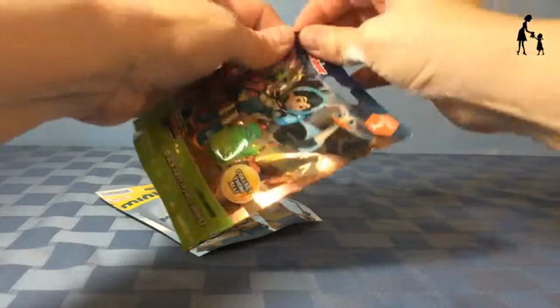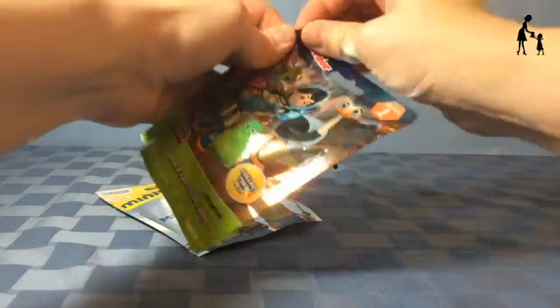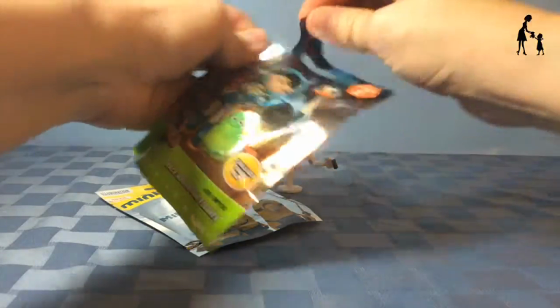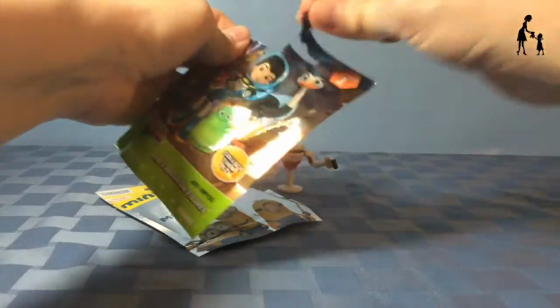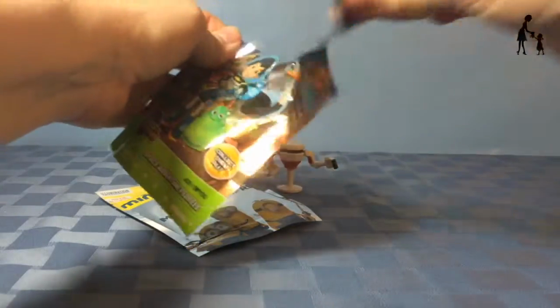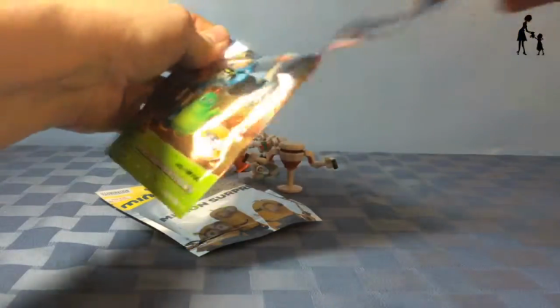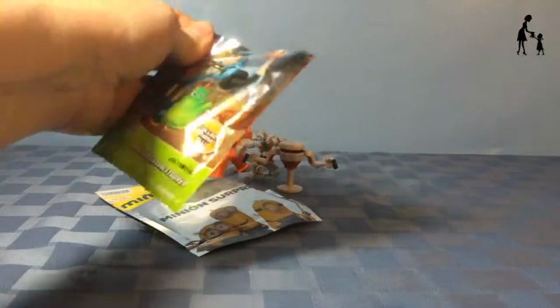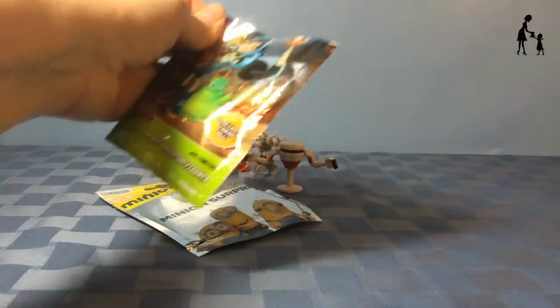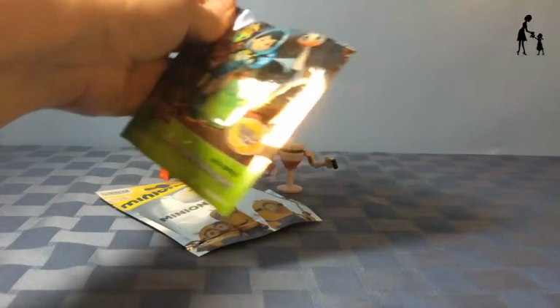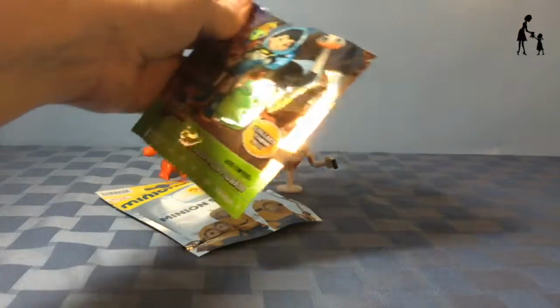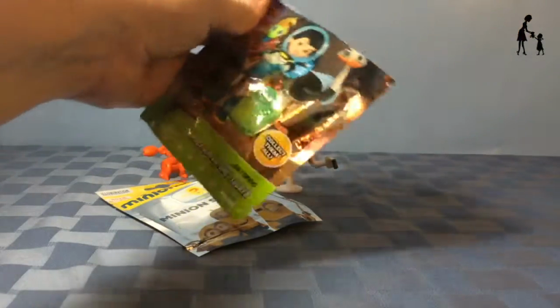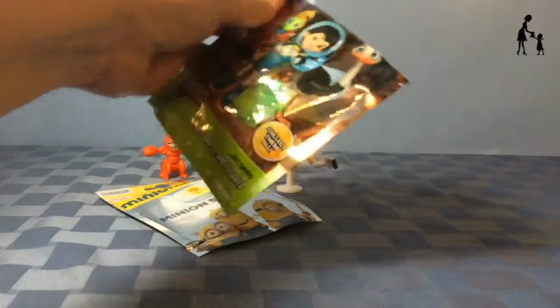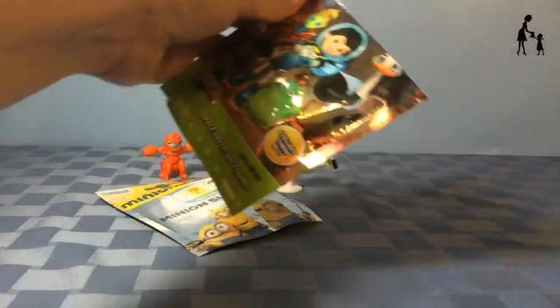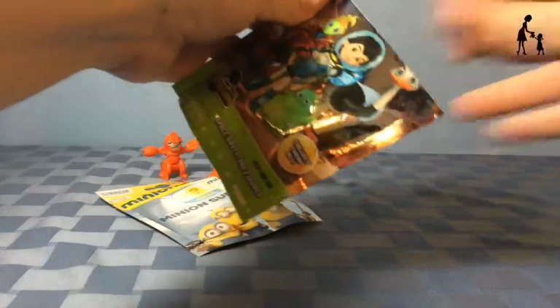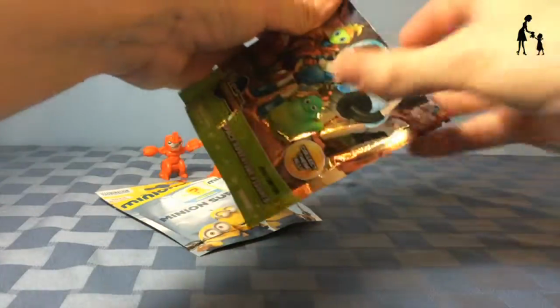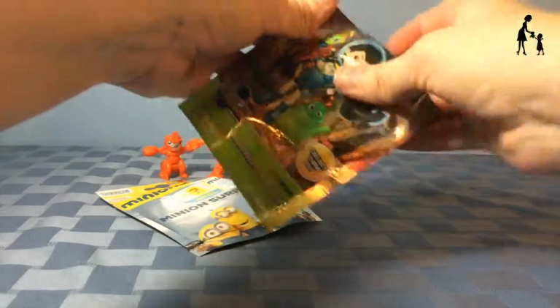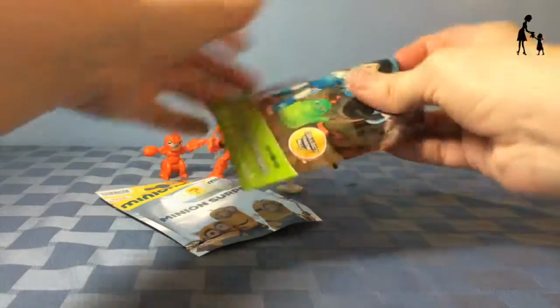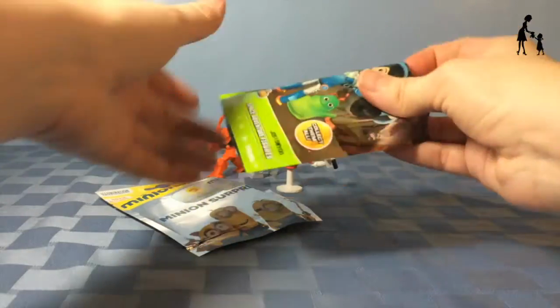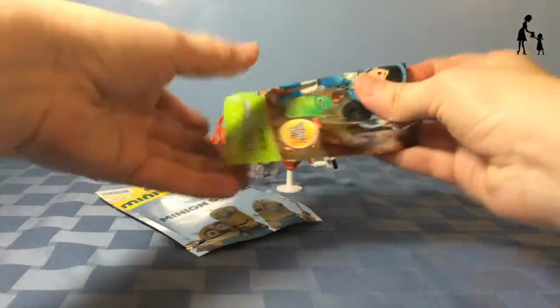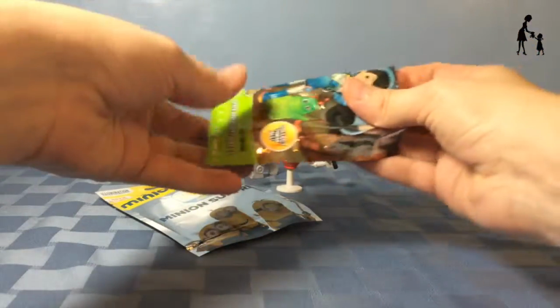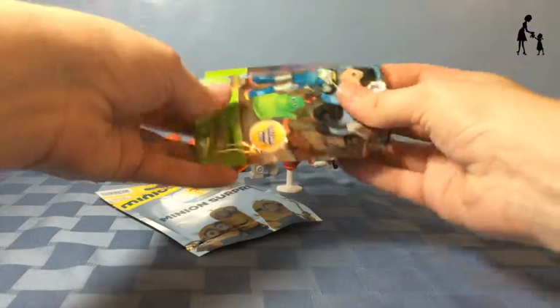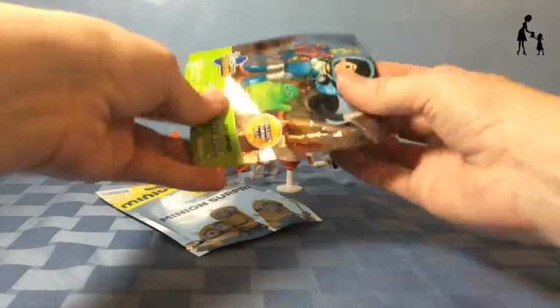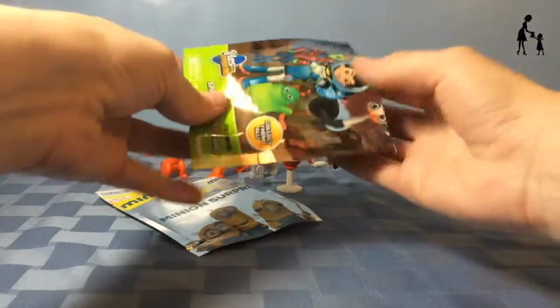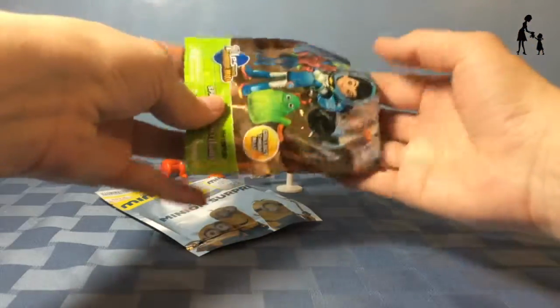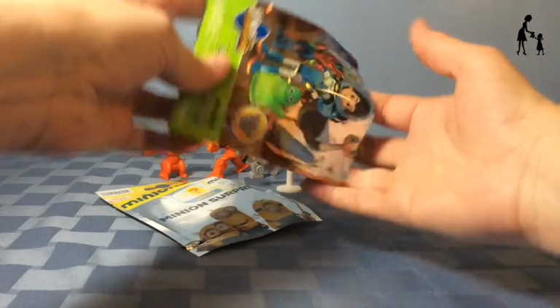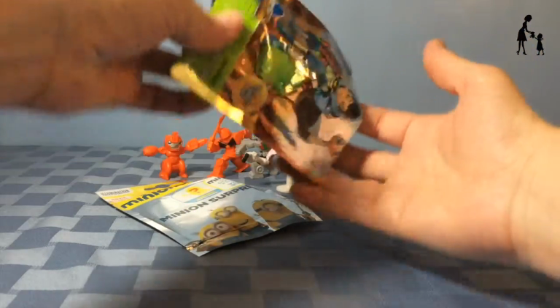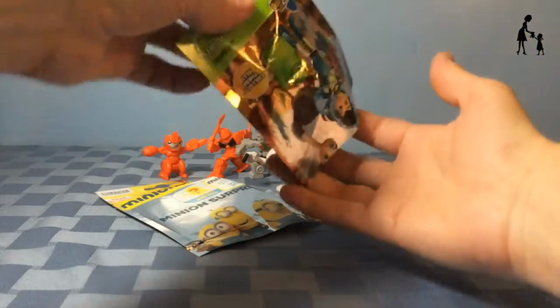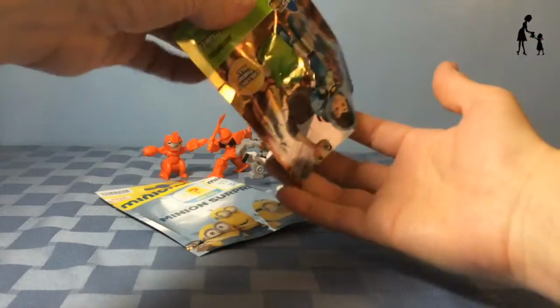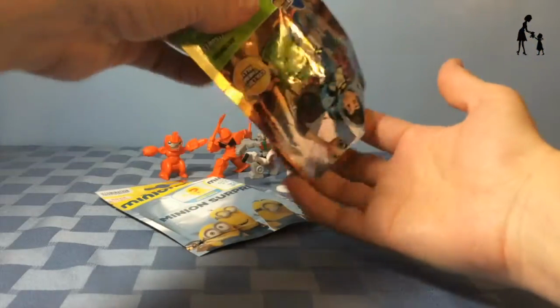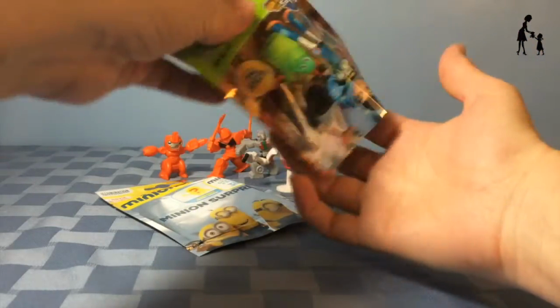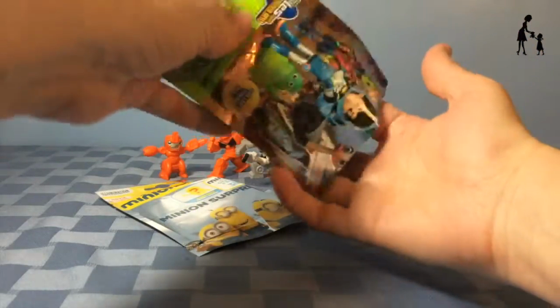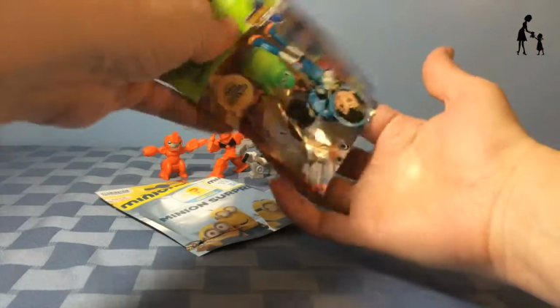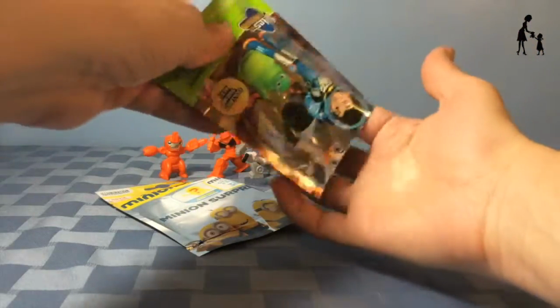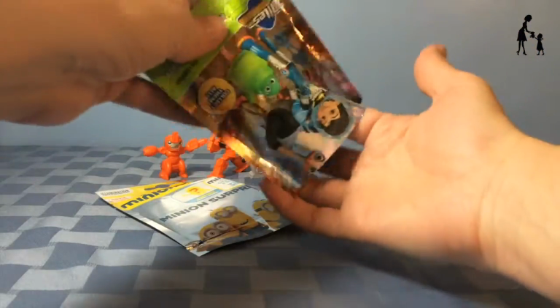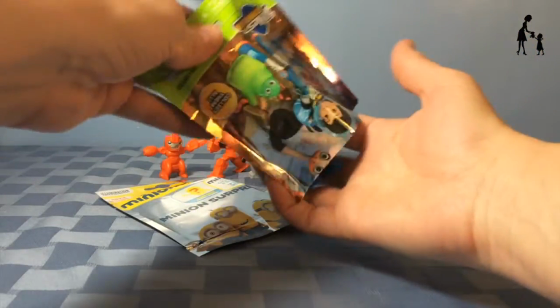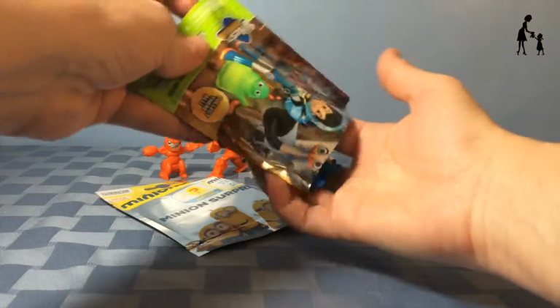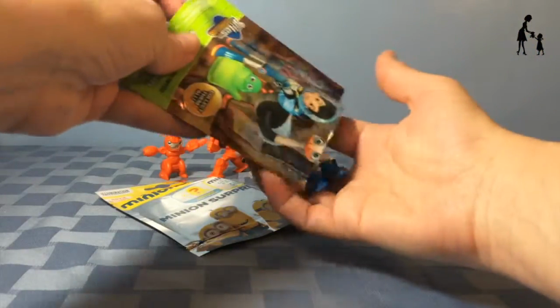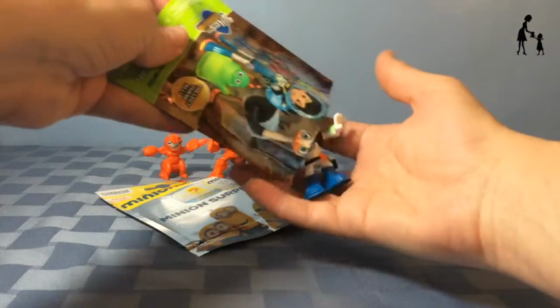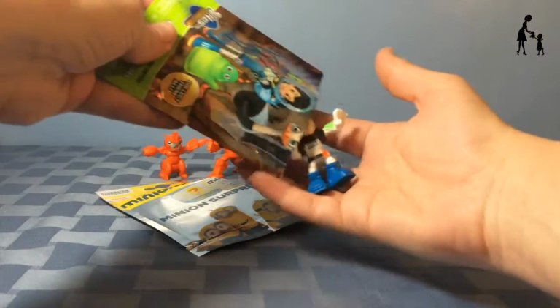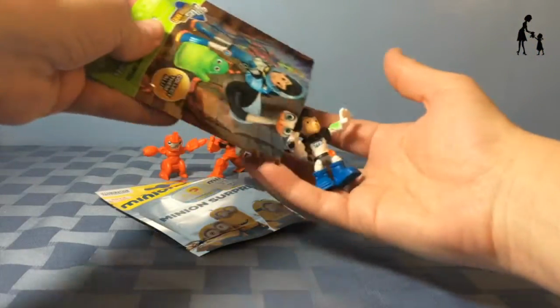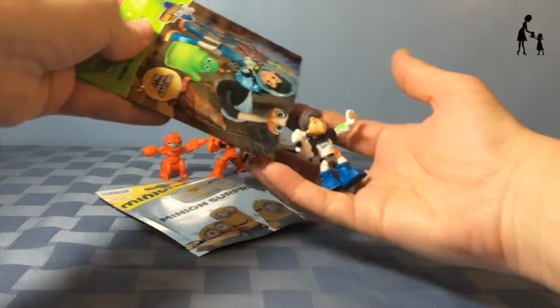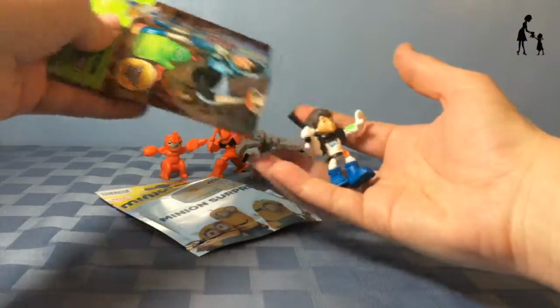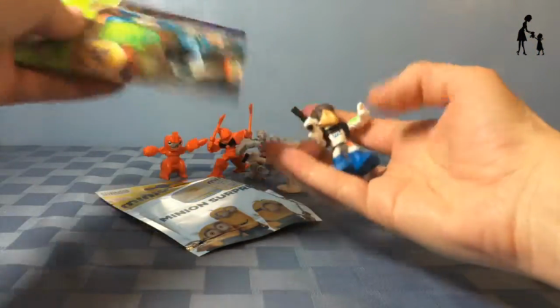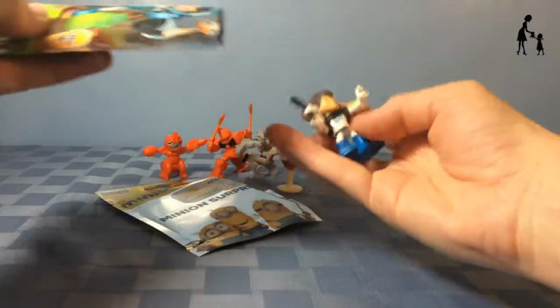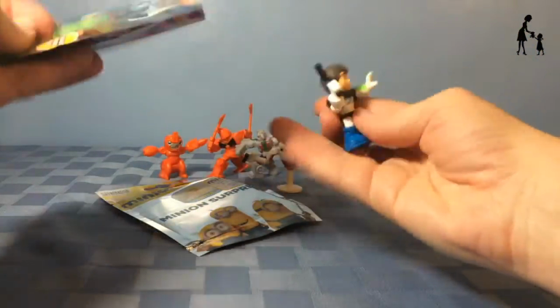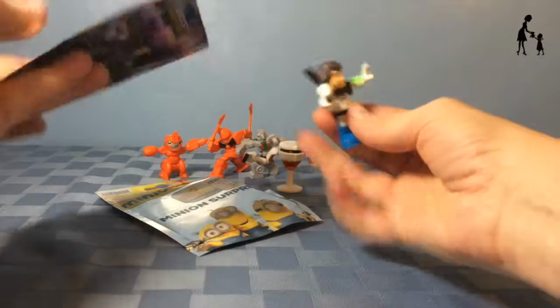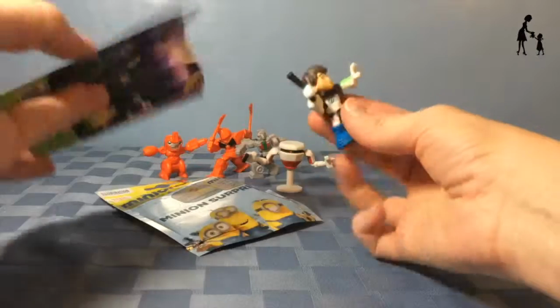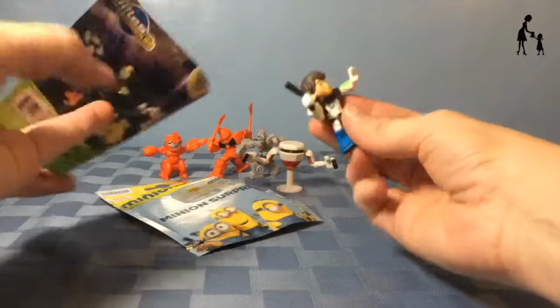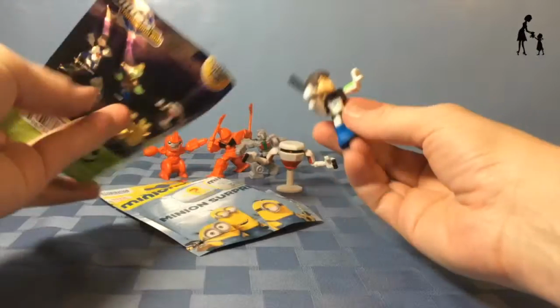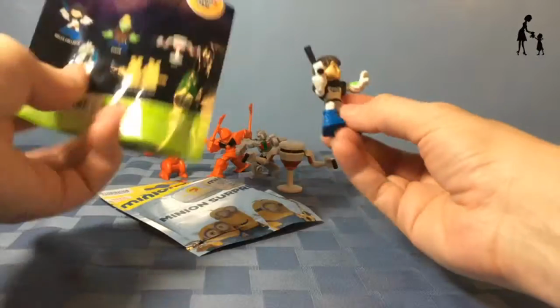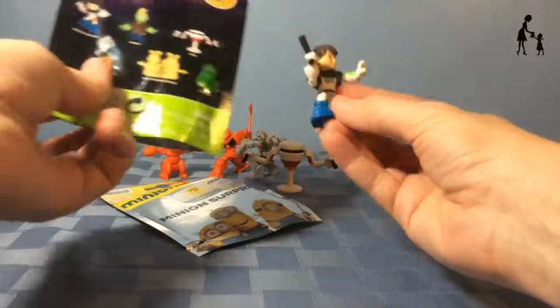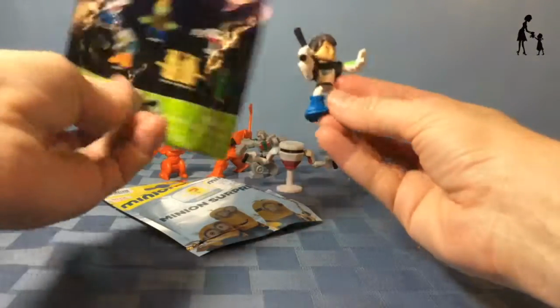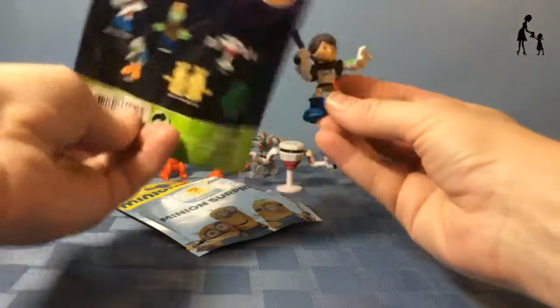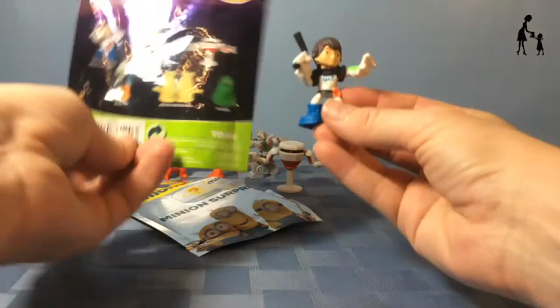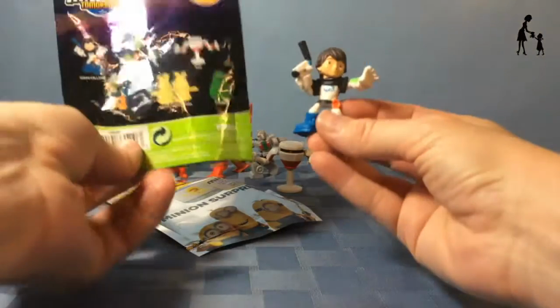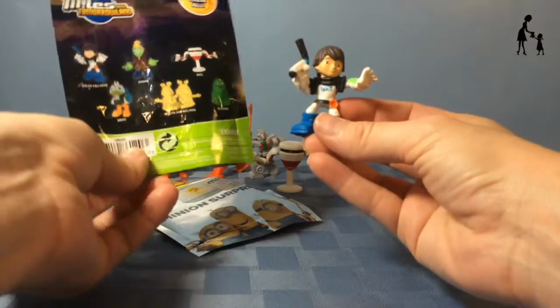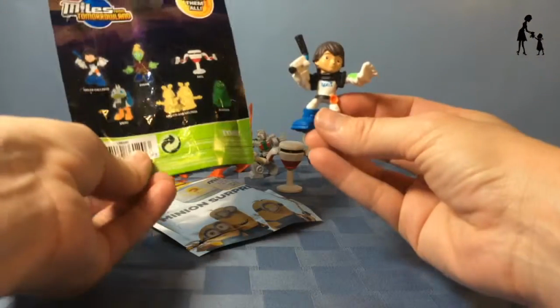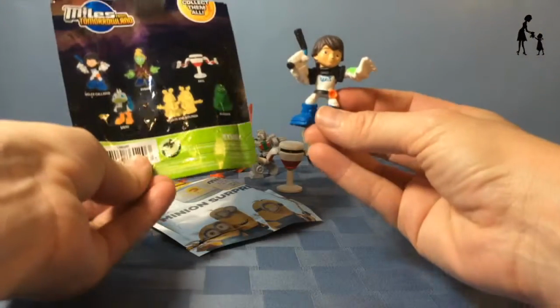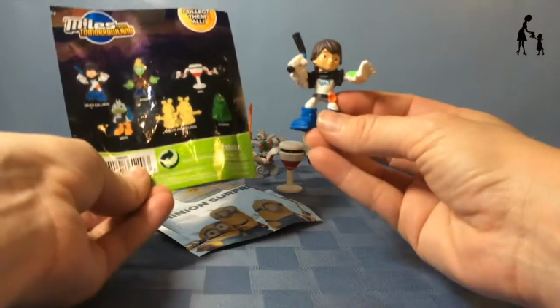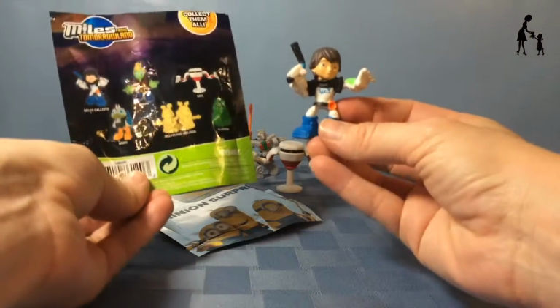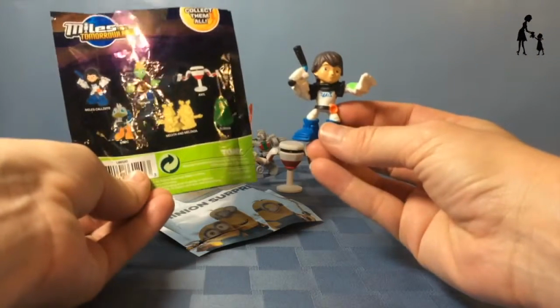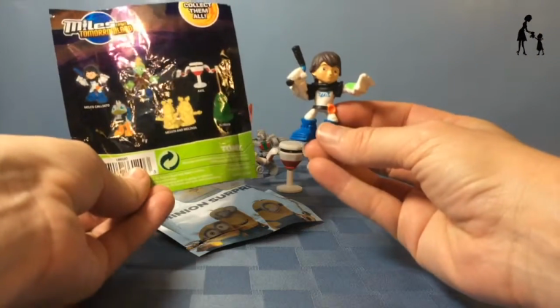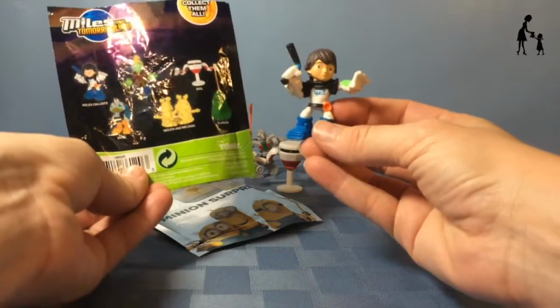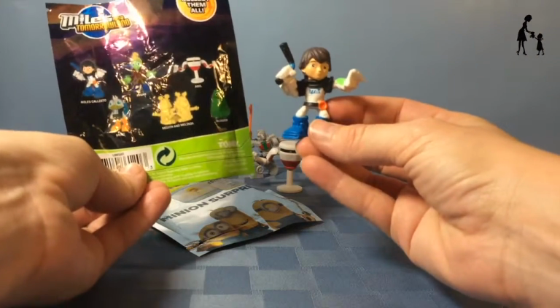And here's our second Miles blind bag. Let's see who we get. It's Miles!